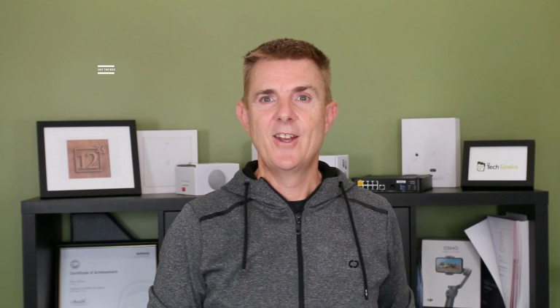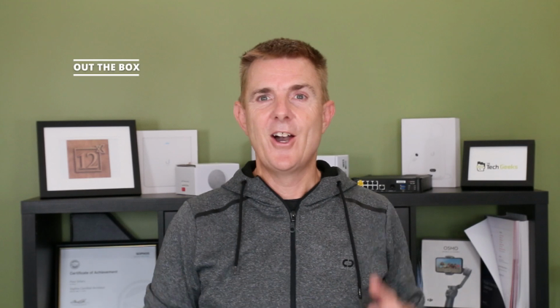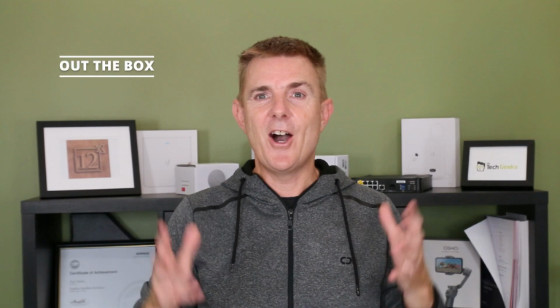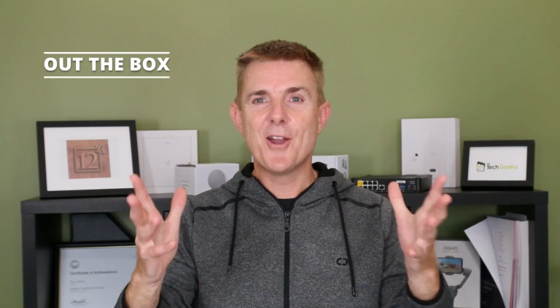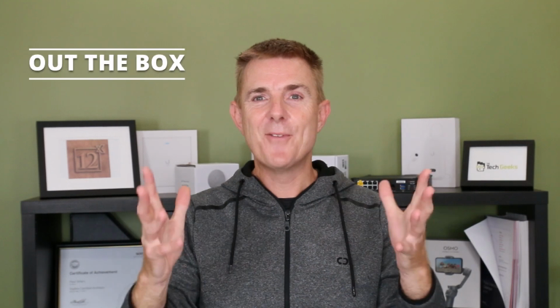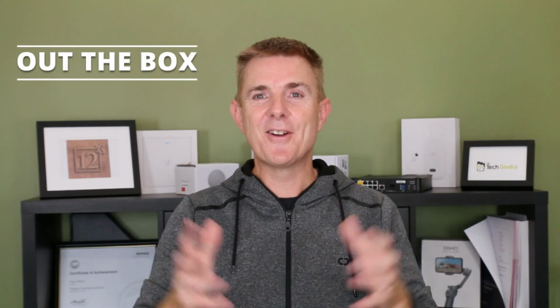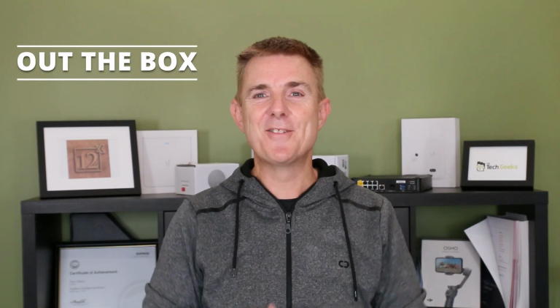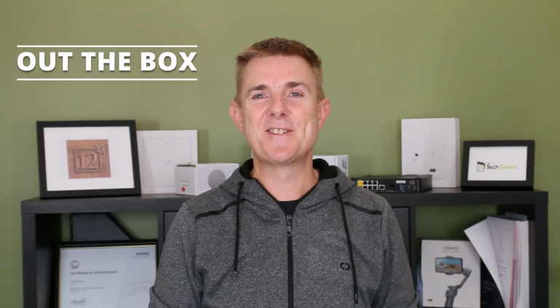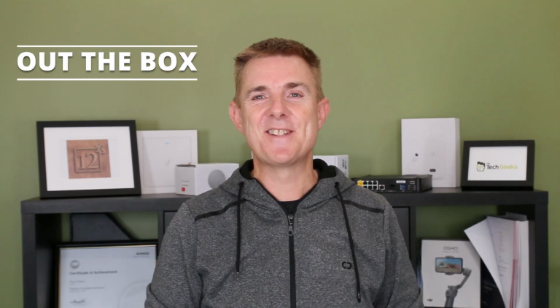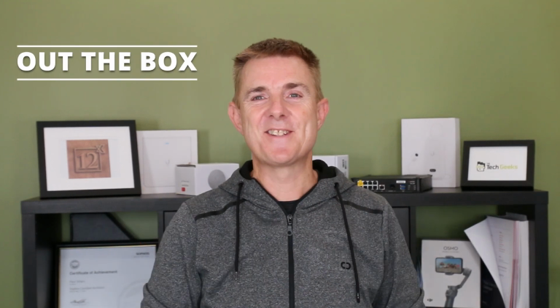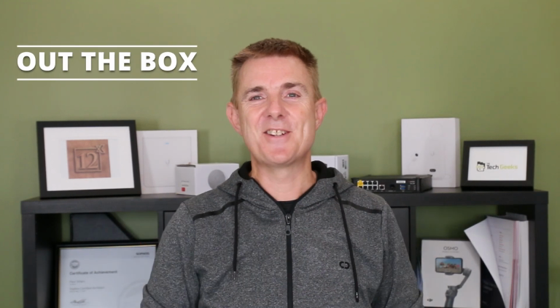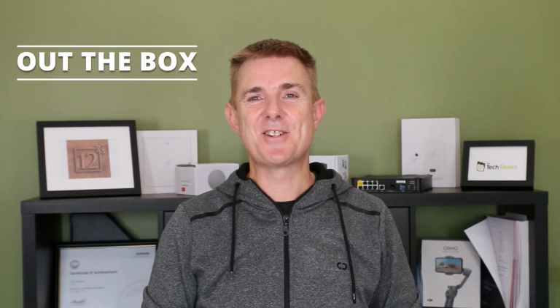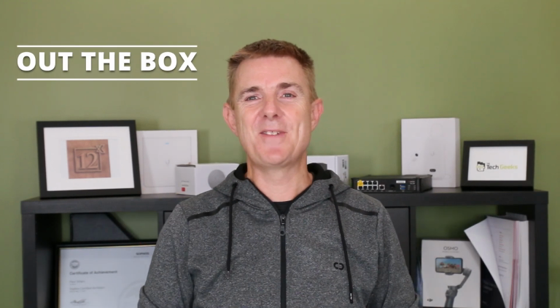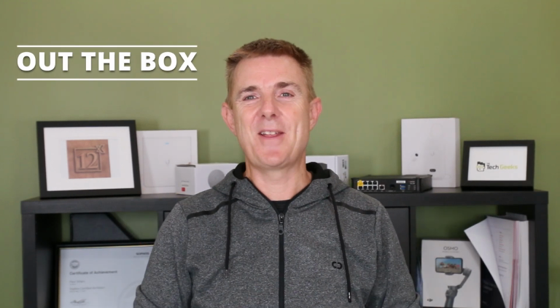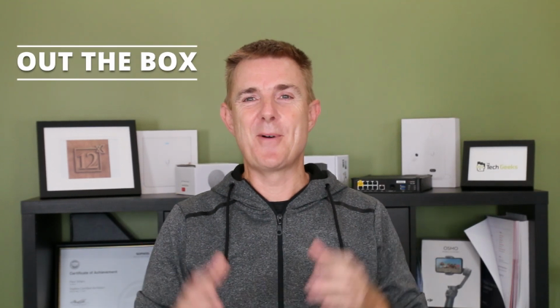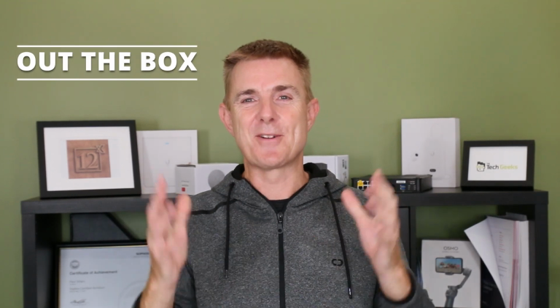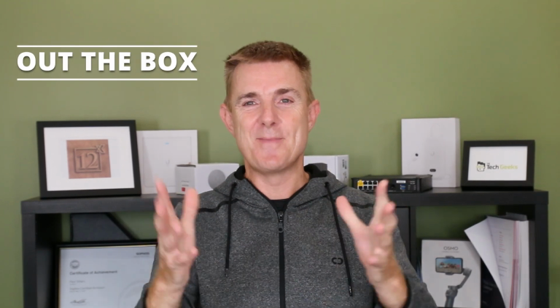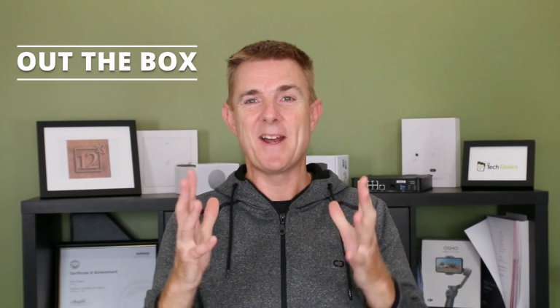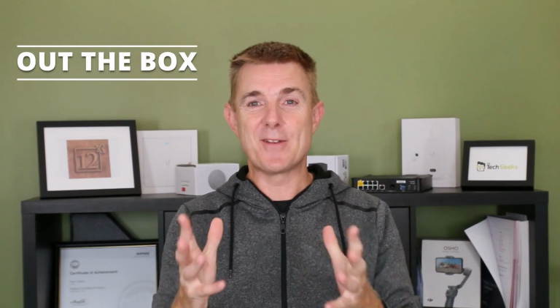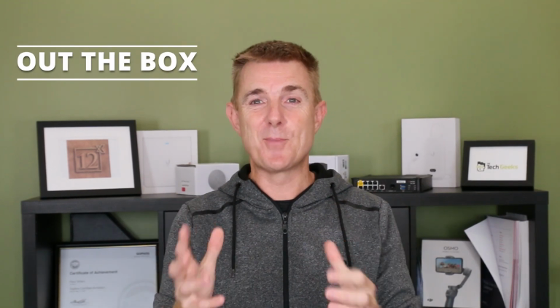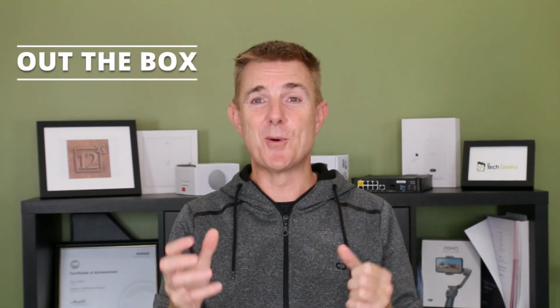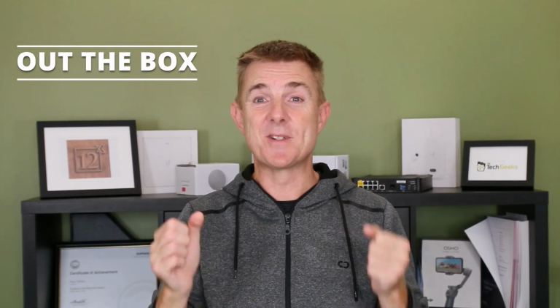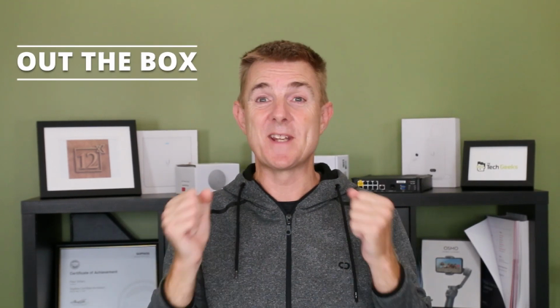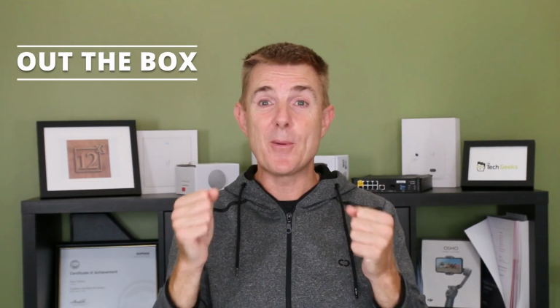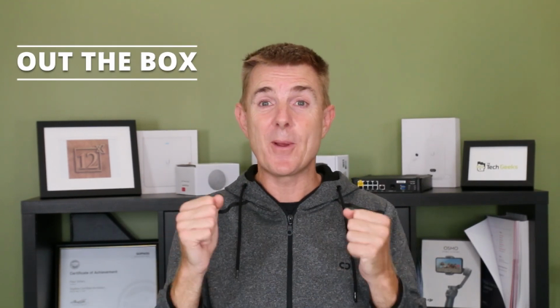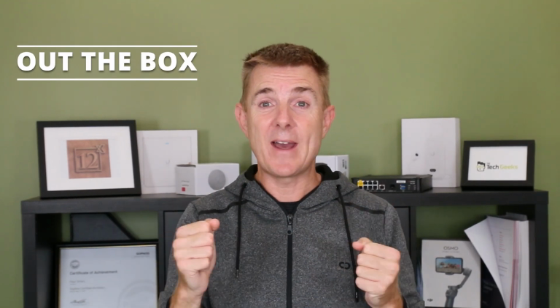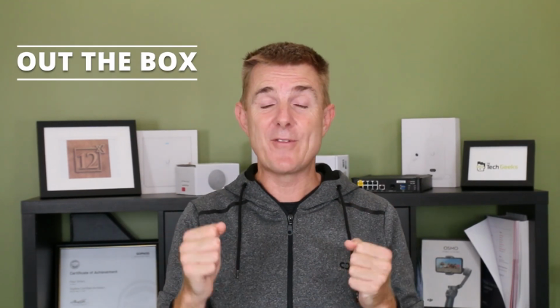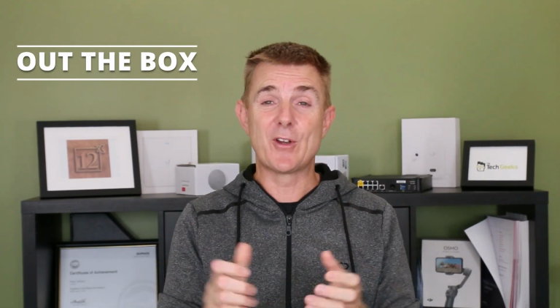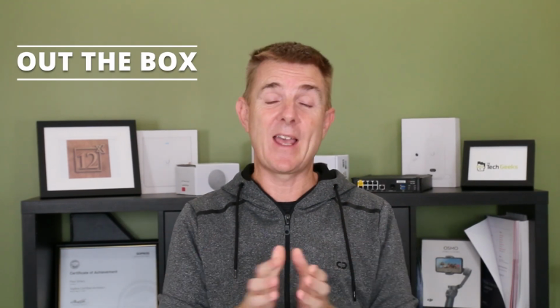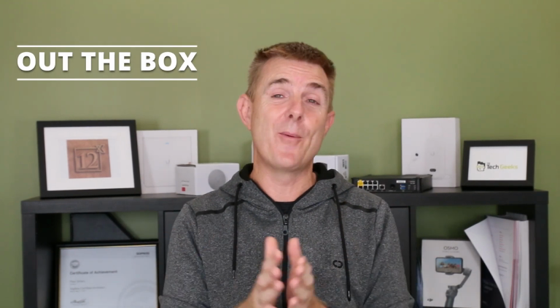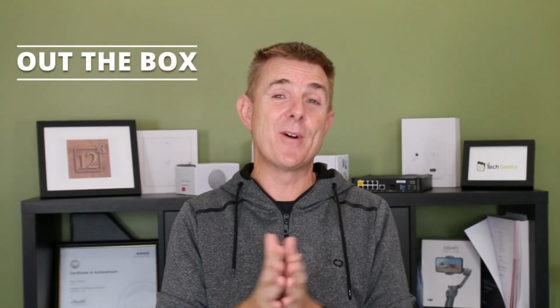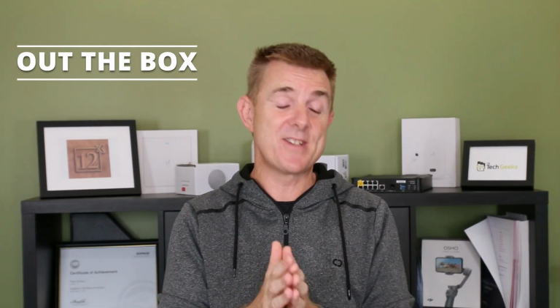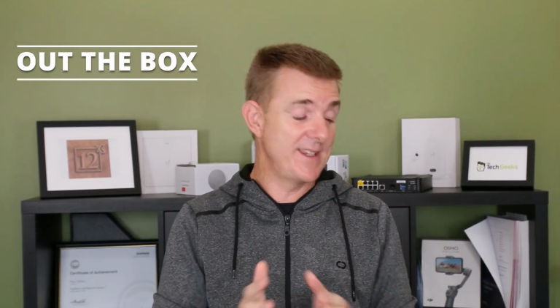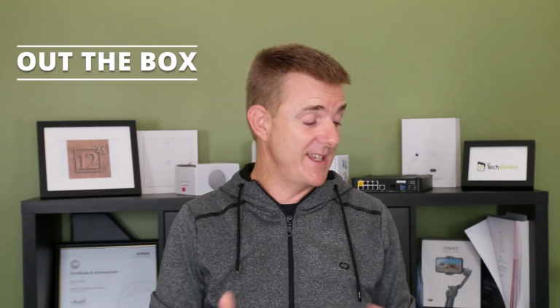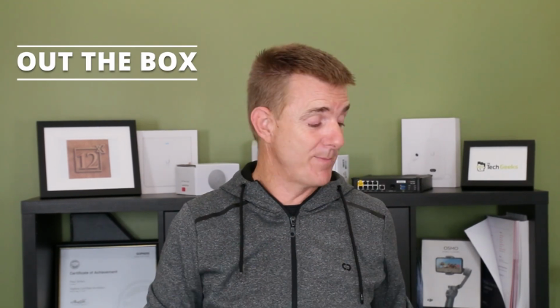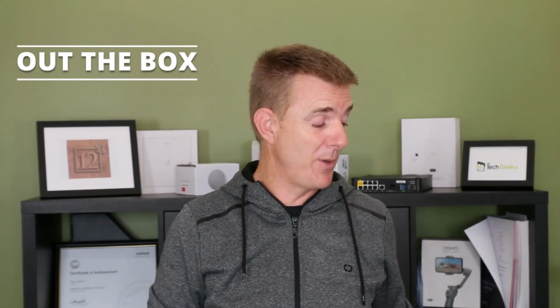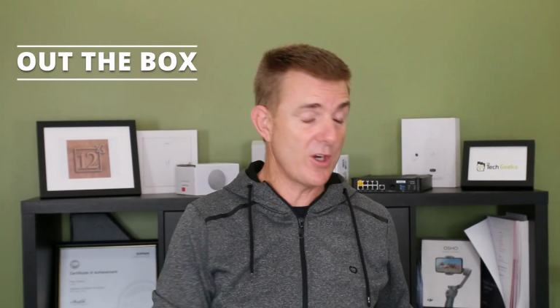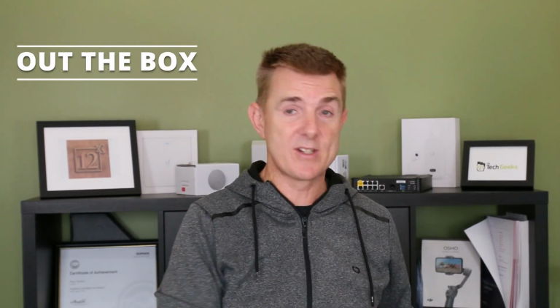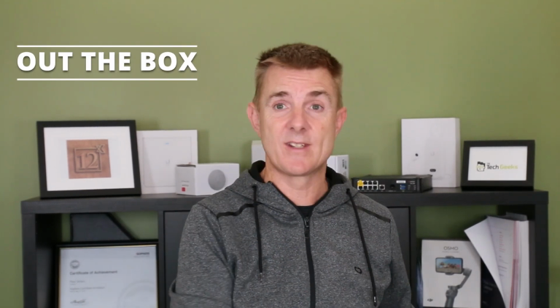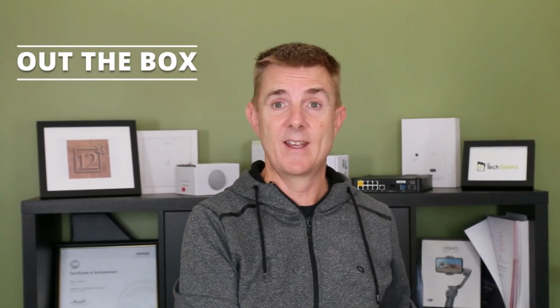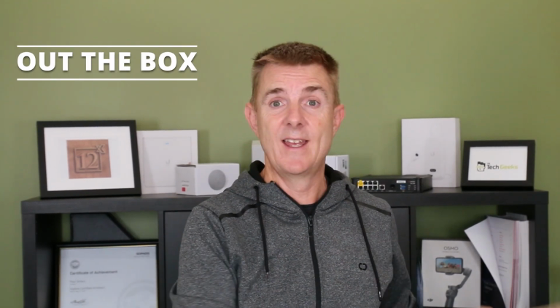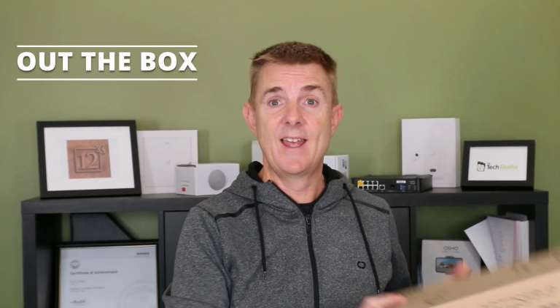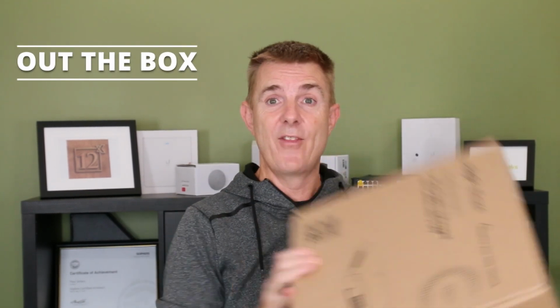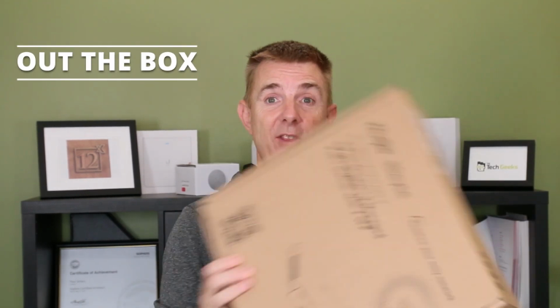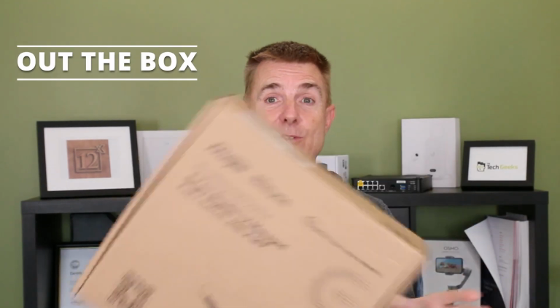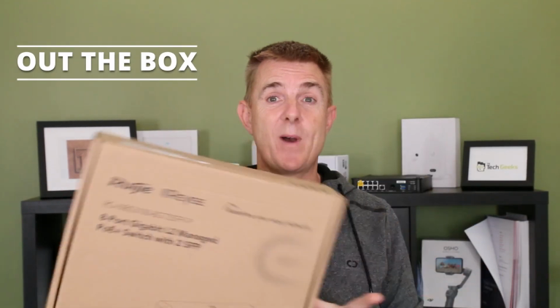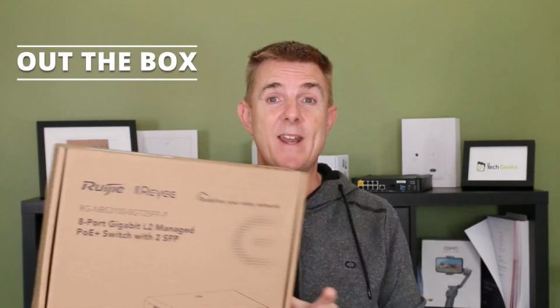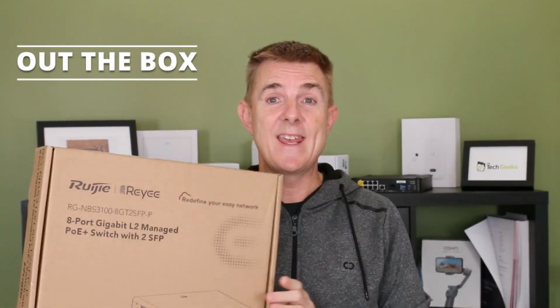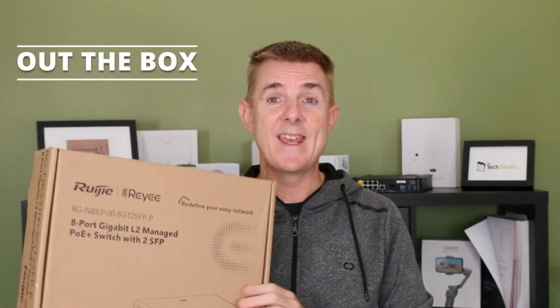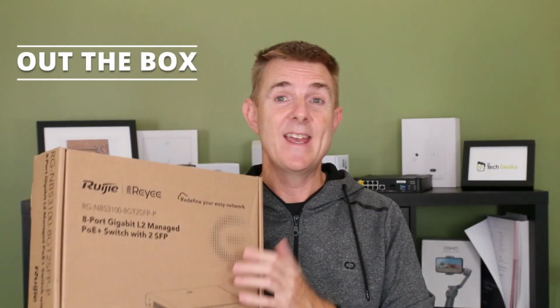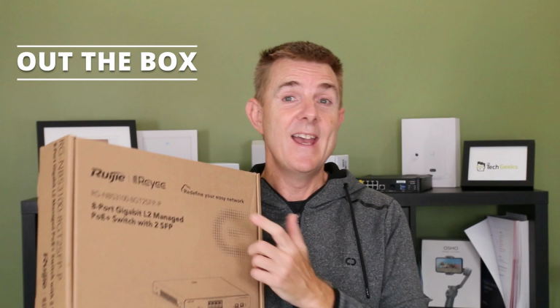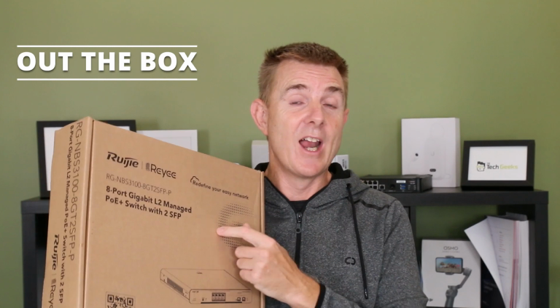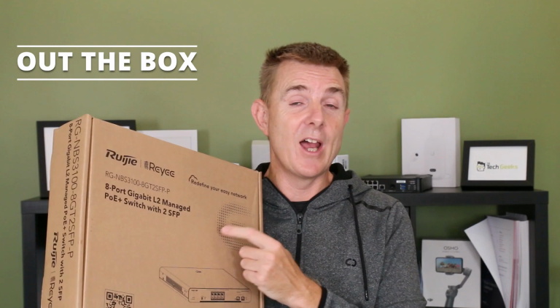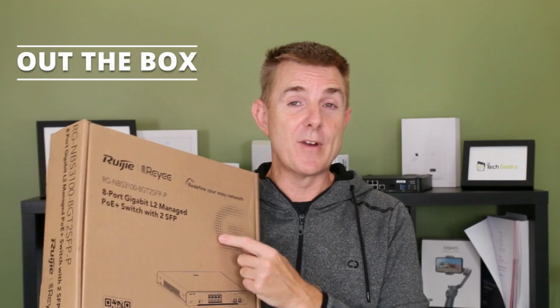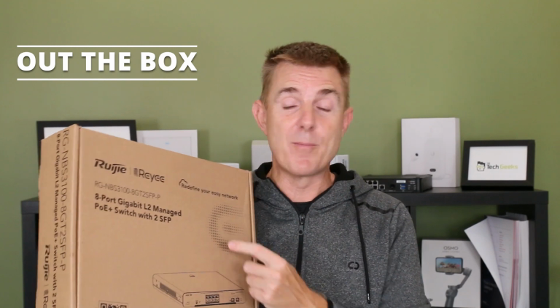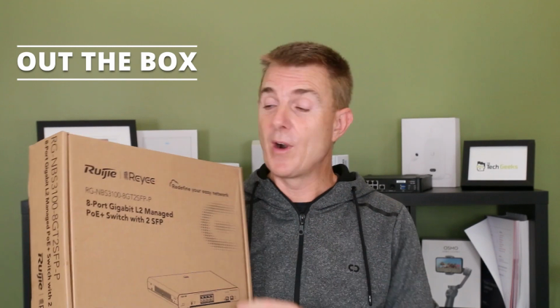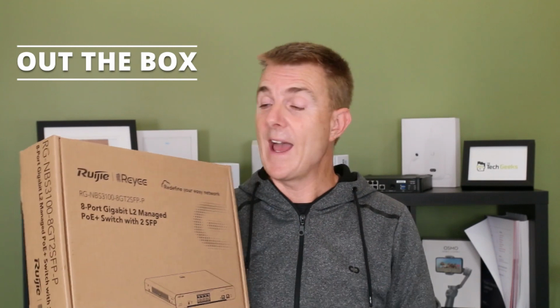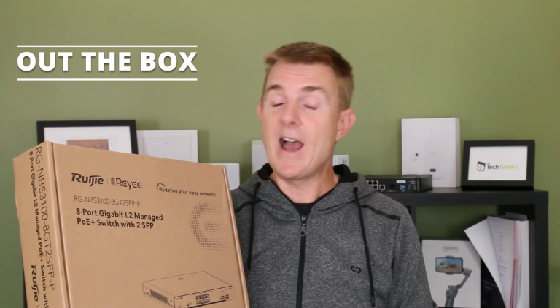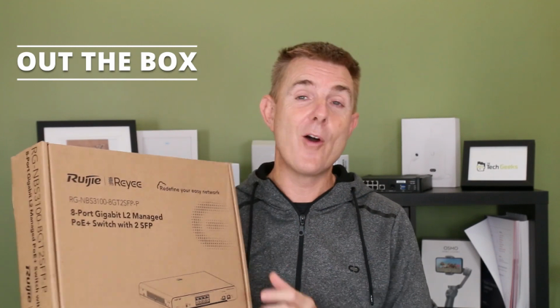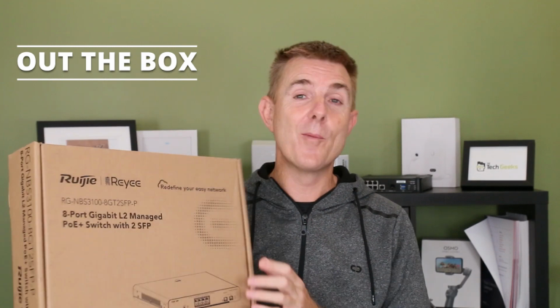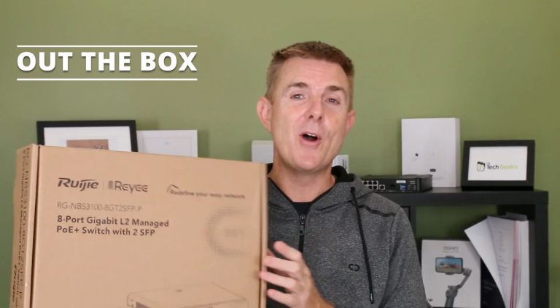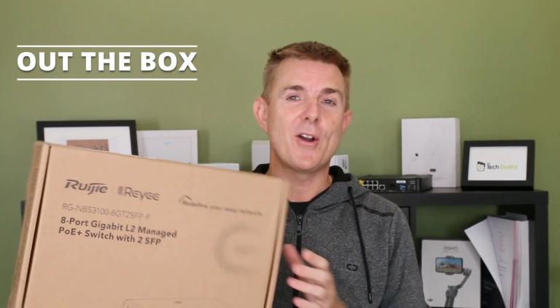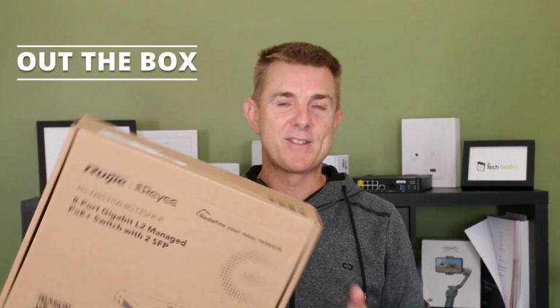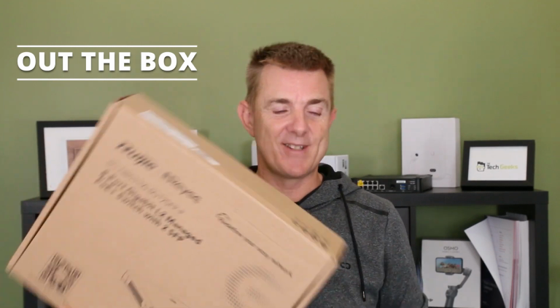Hi and welcome to this edition of Out the Box. My name is Paul. Today we're going to have a look at what's in this box — this one here, lovely brown box.